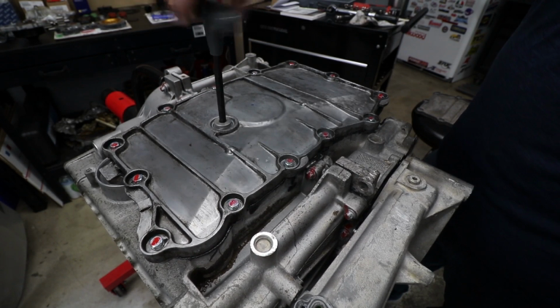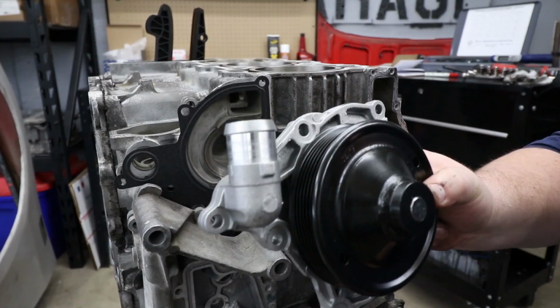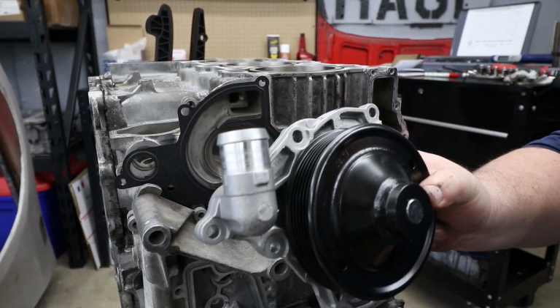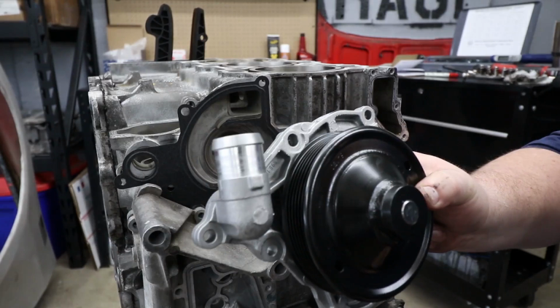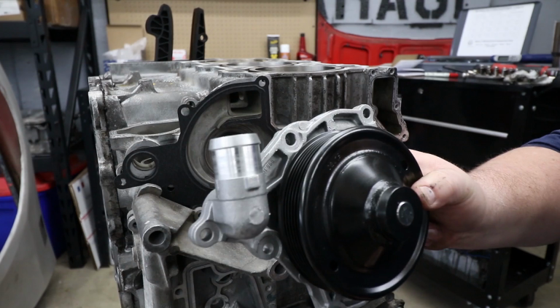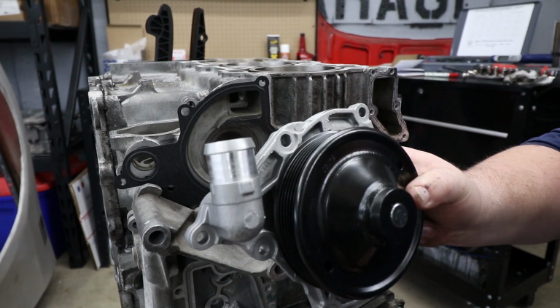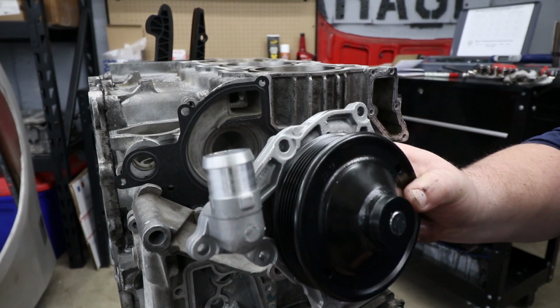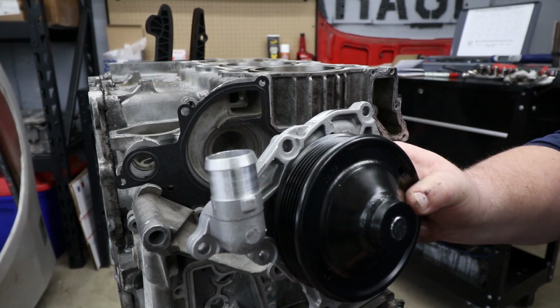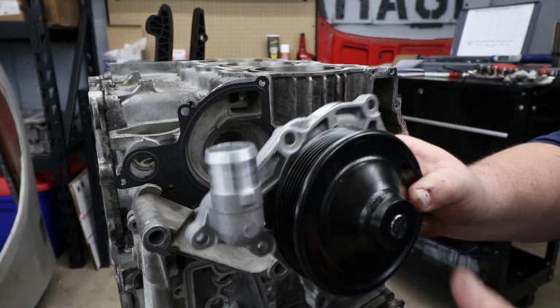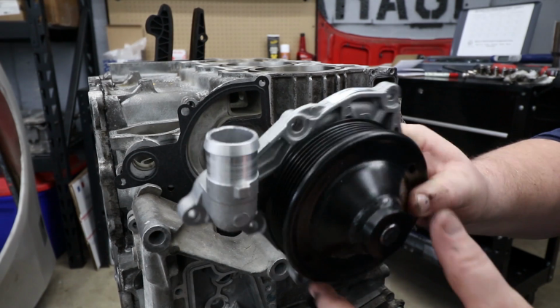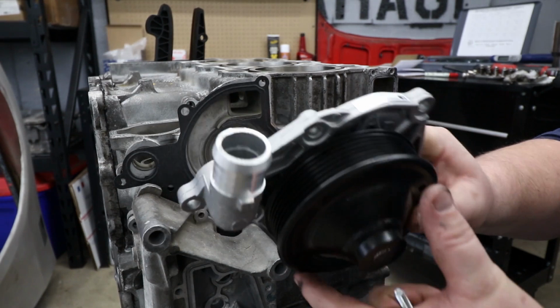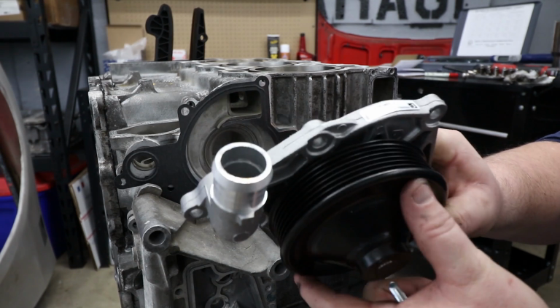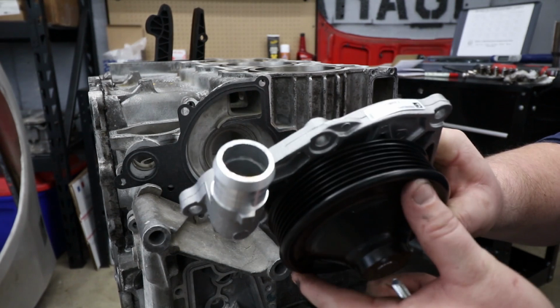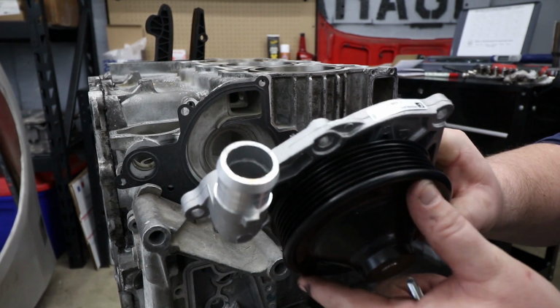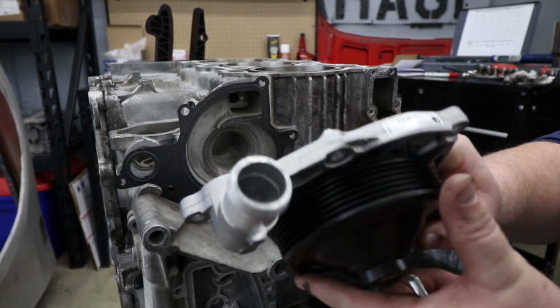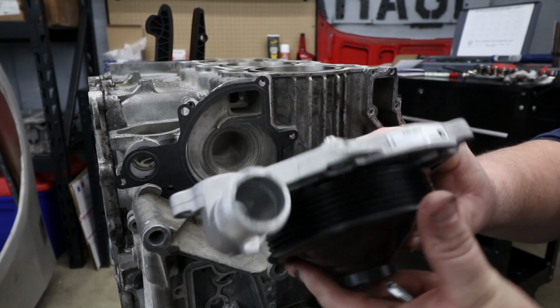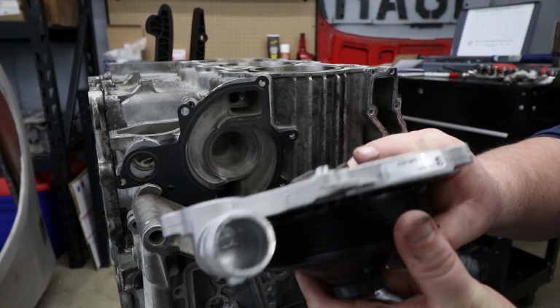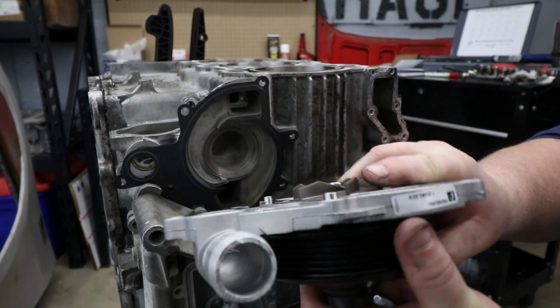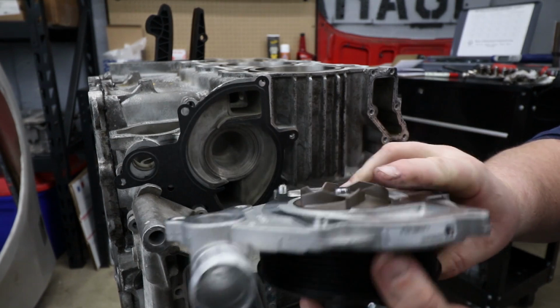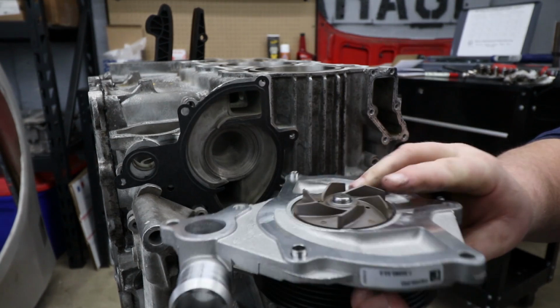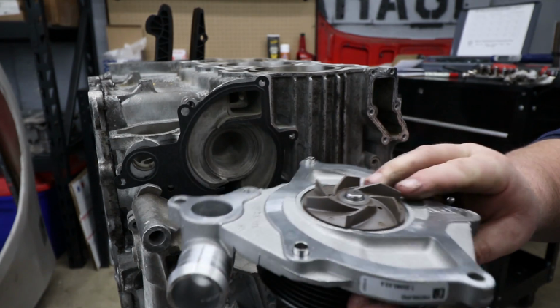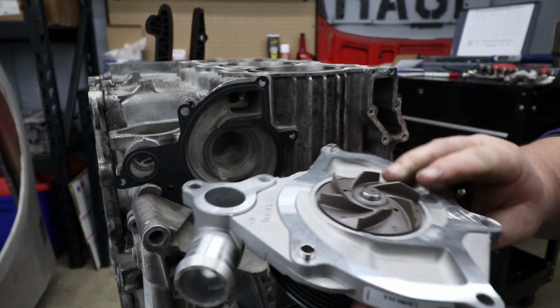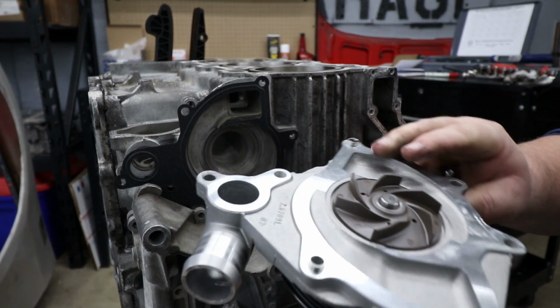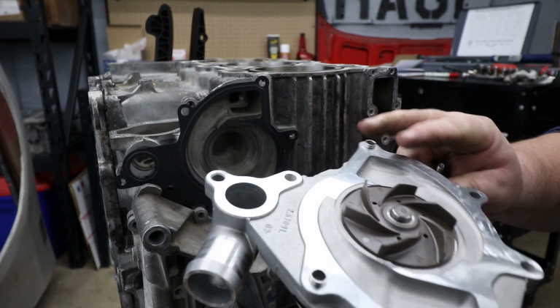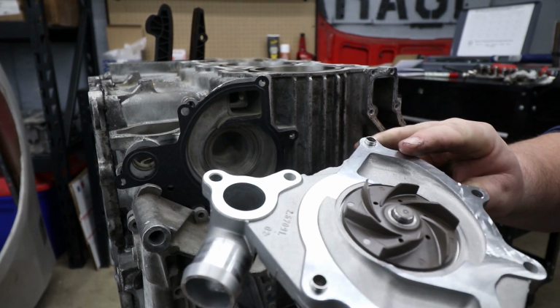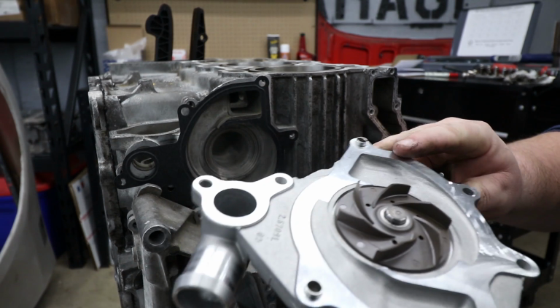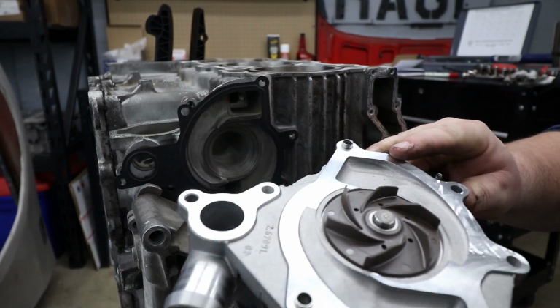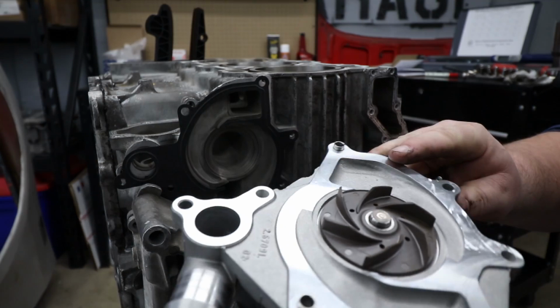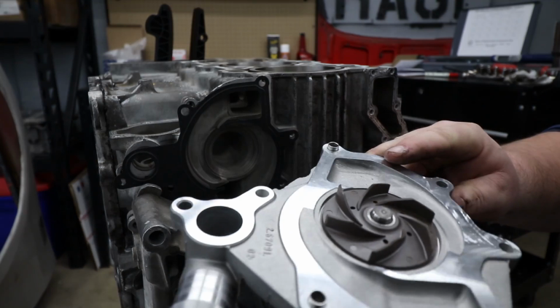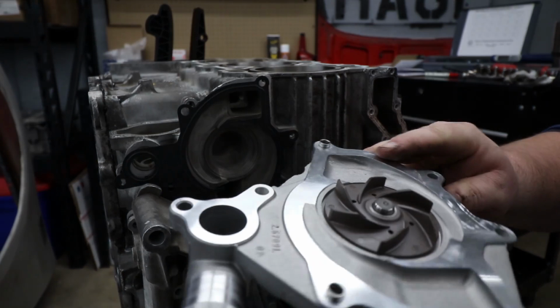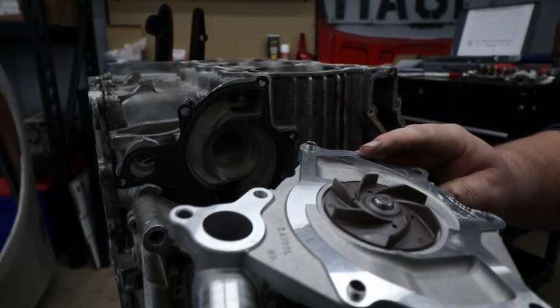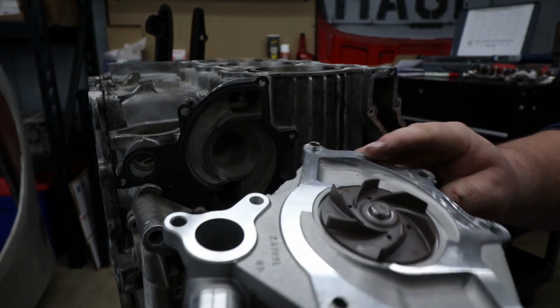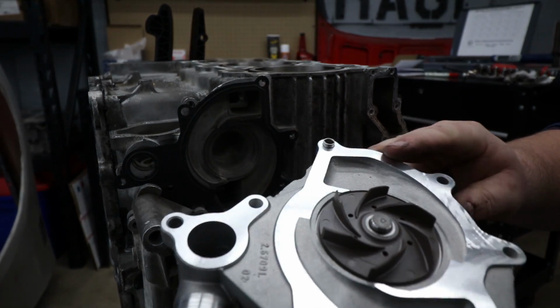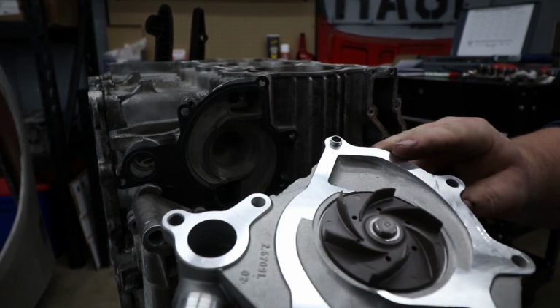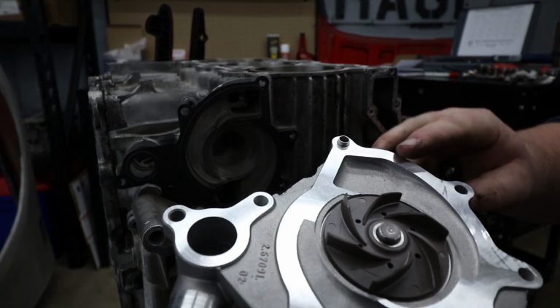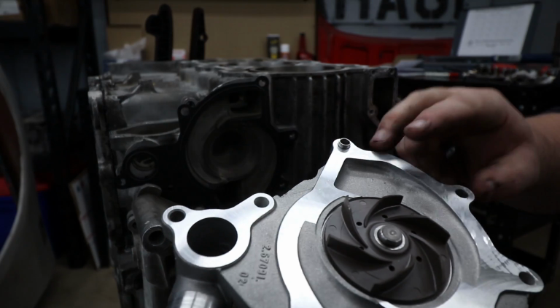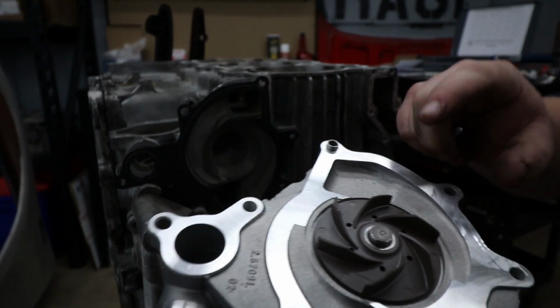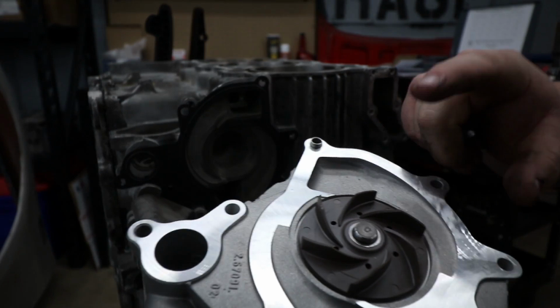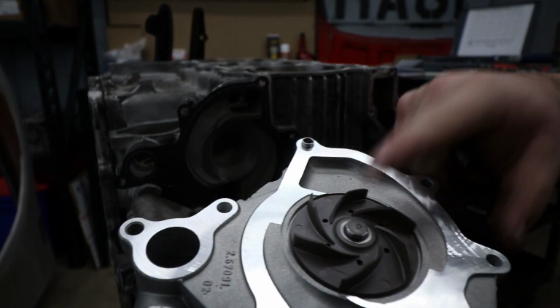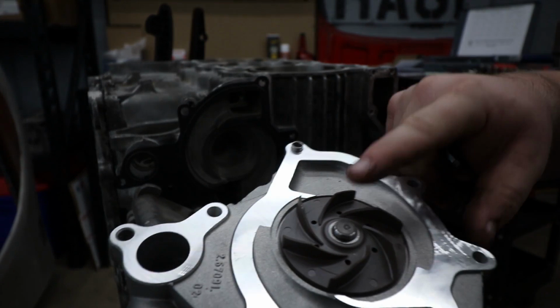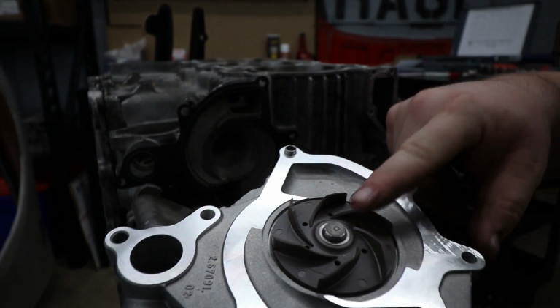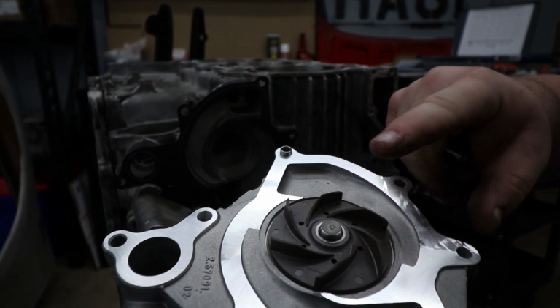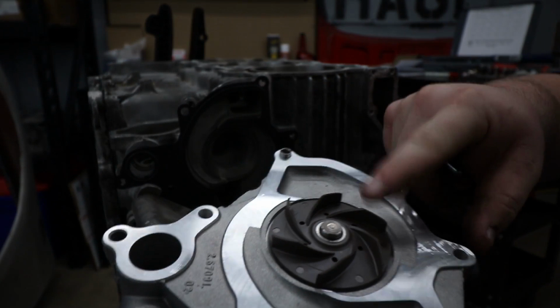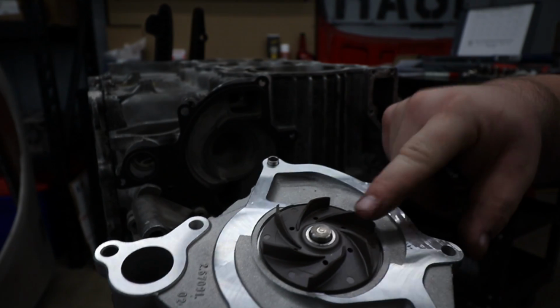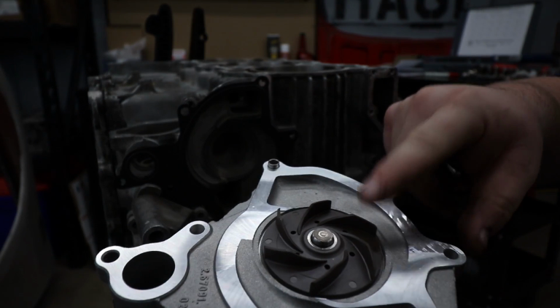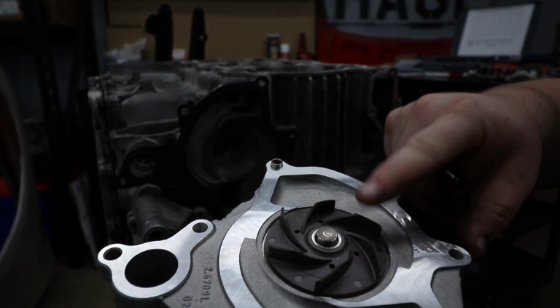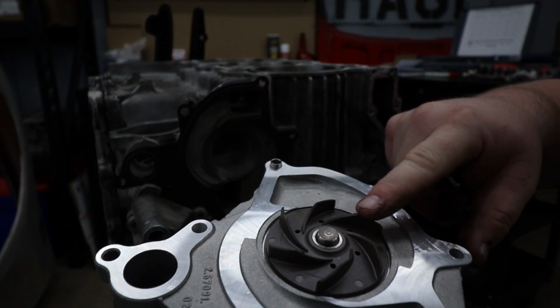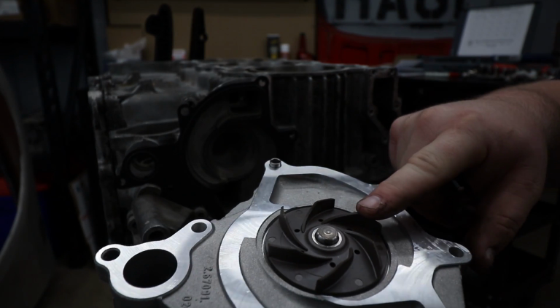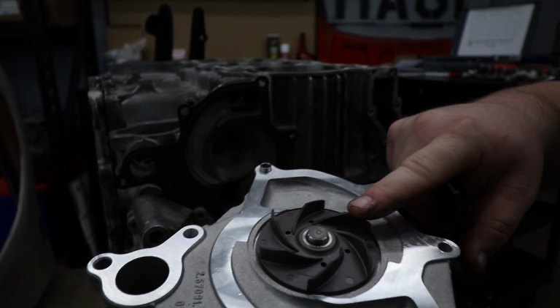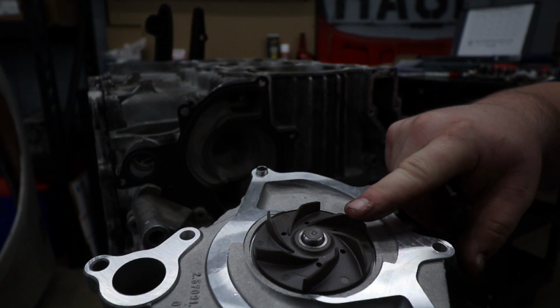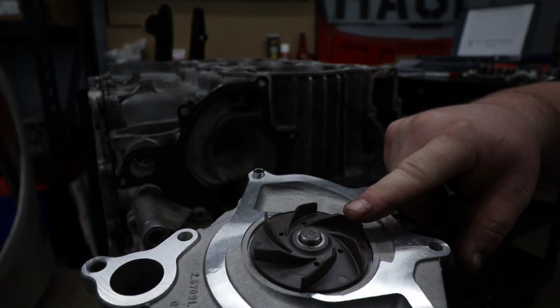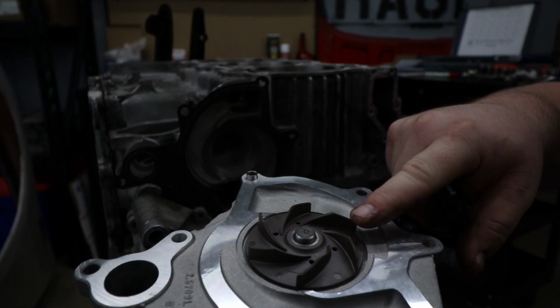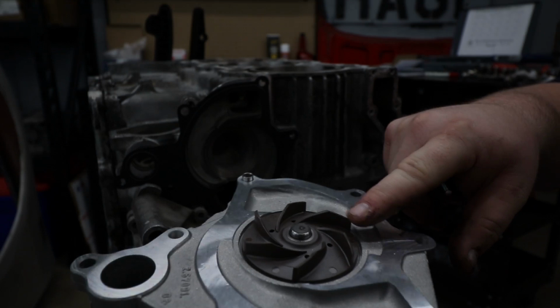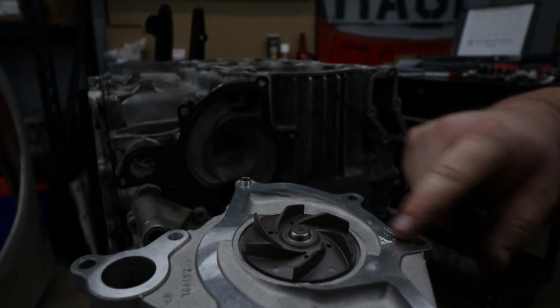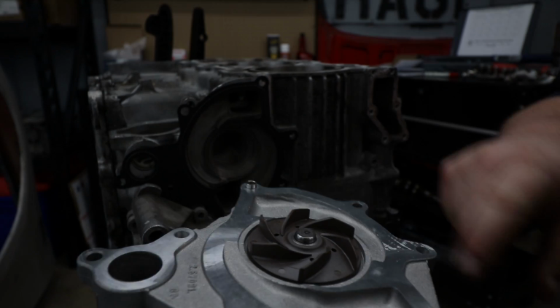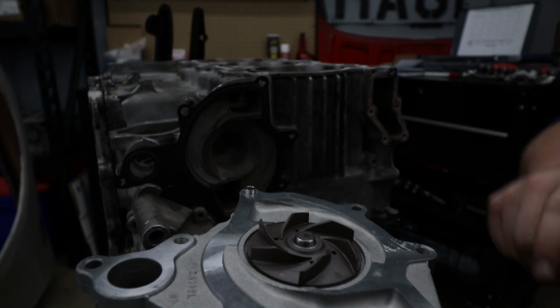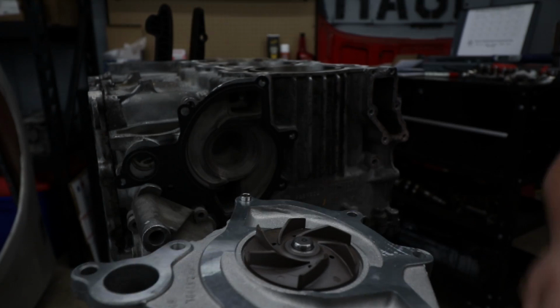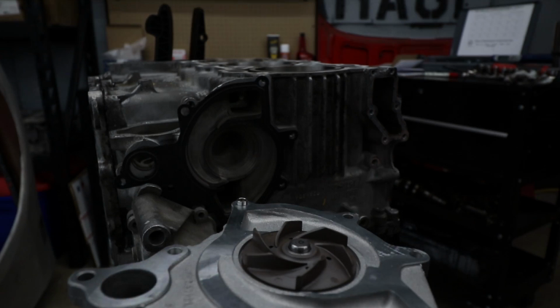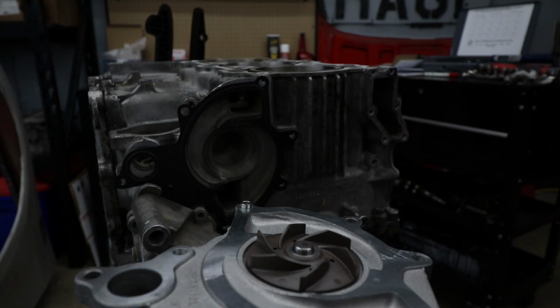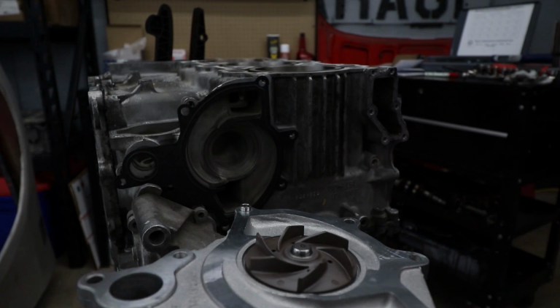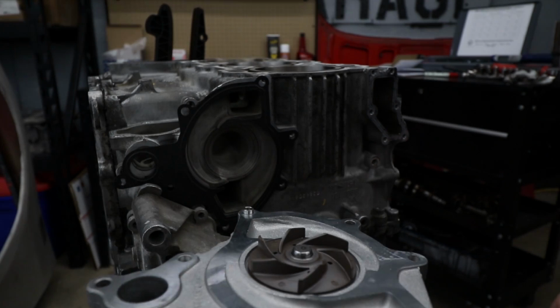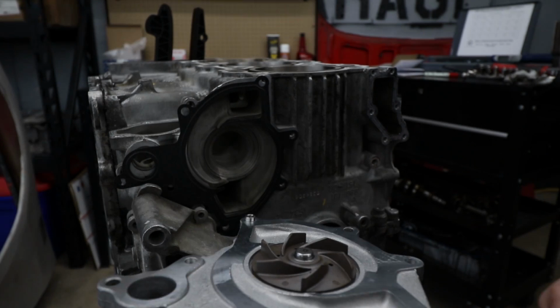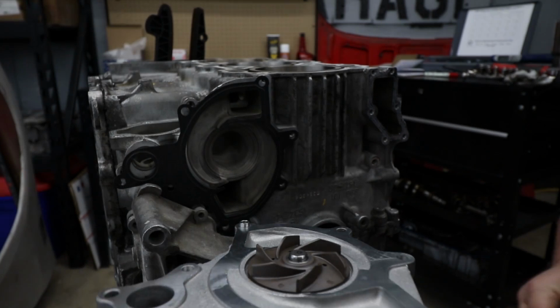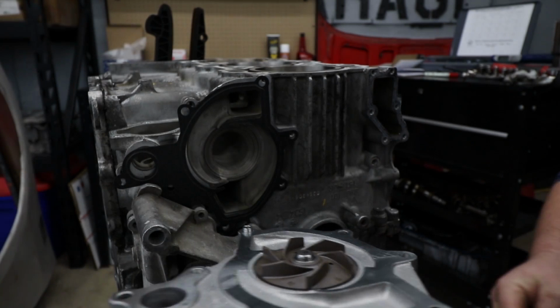Next up is the water pump, which we're obviously replacing with a brand new one. These have plastic impellers so just be careful as you're handling them.